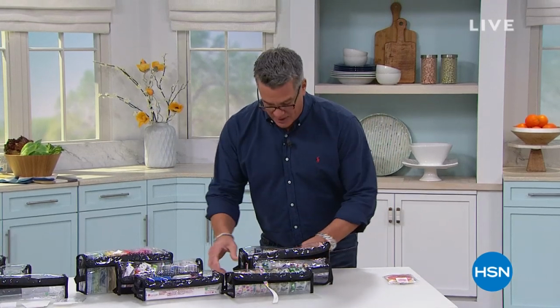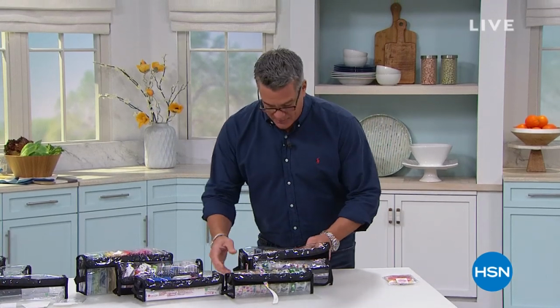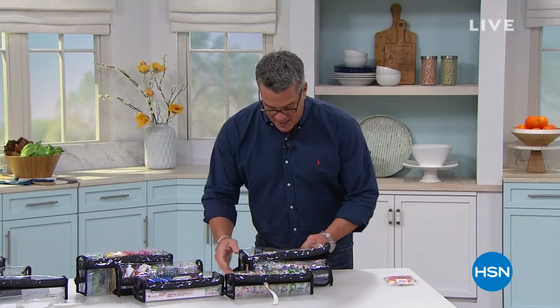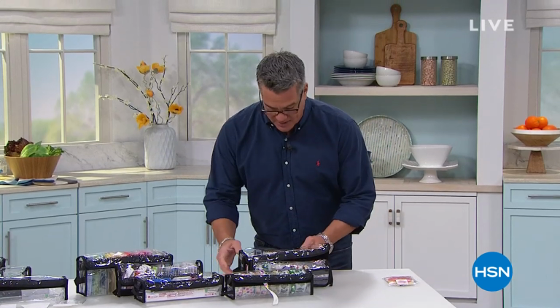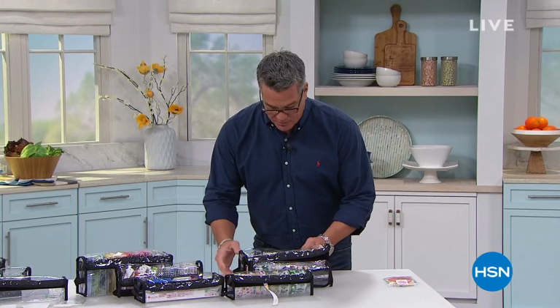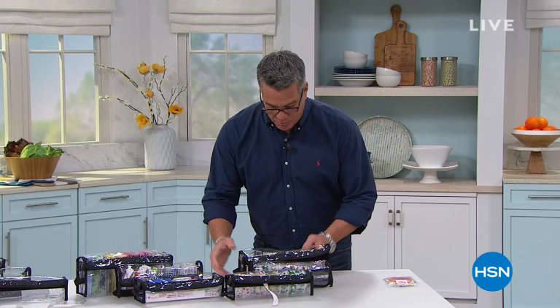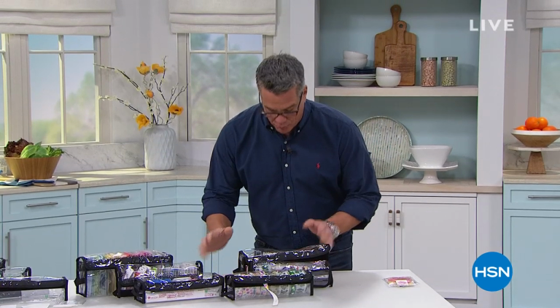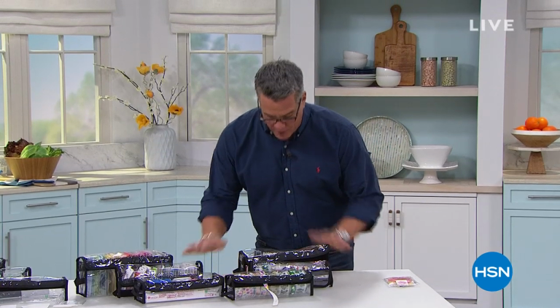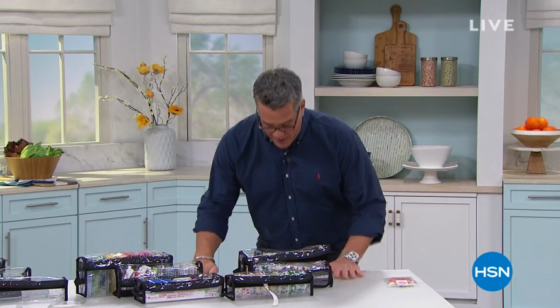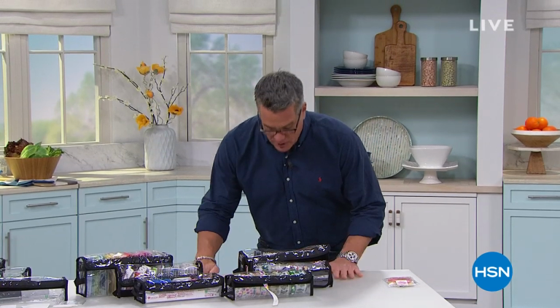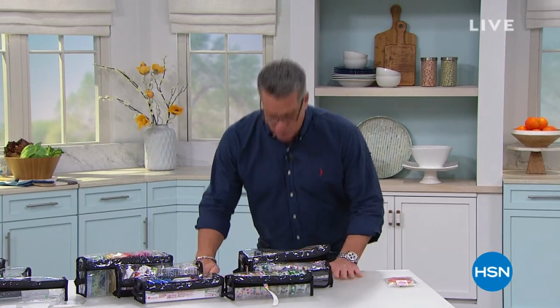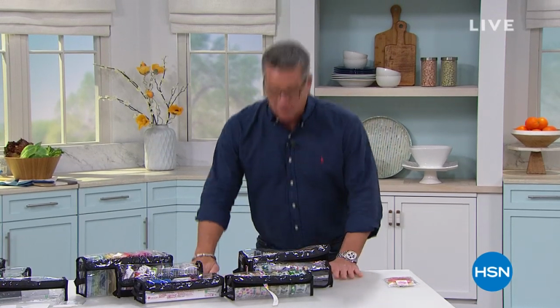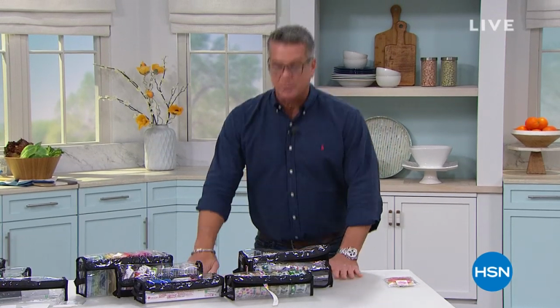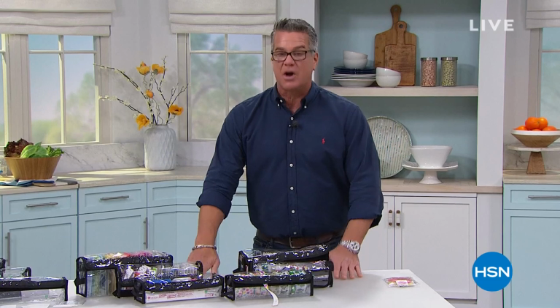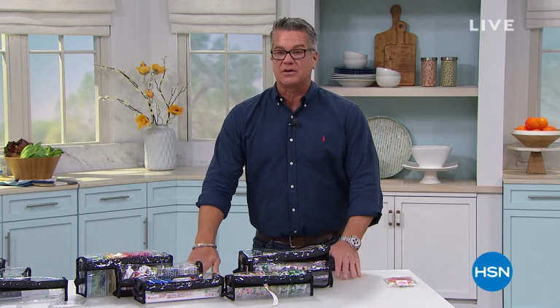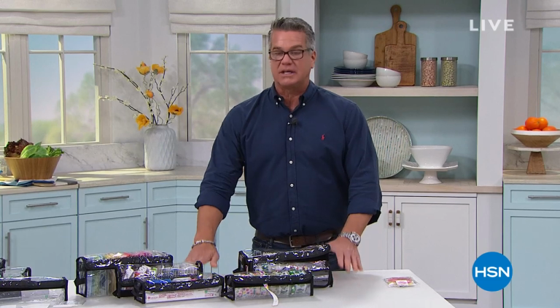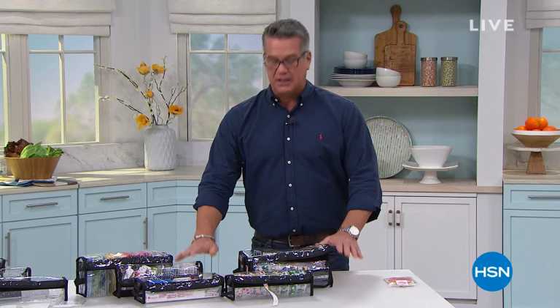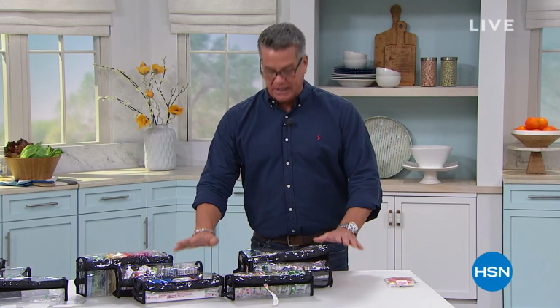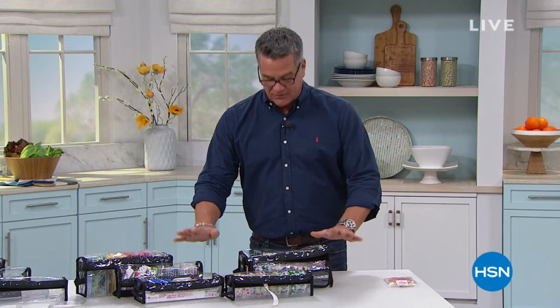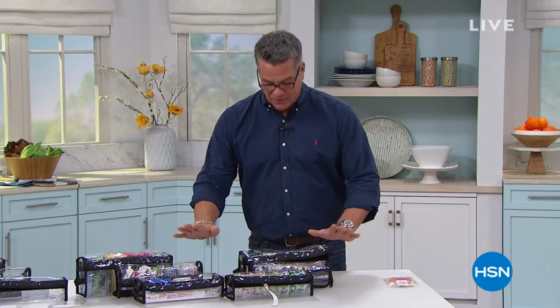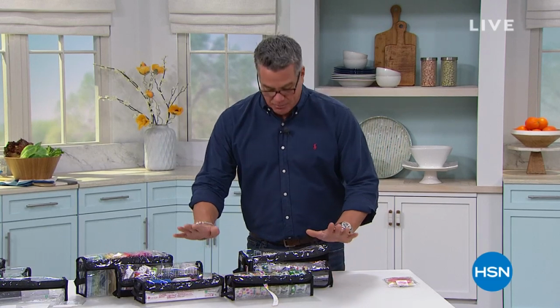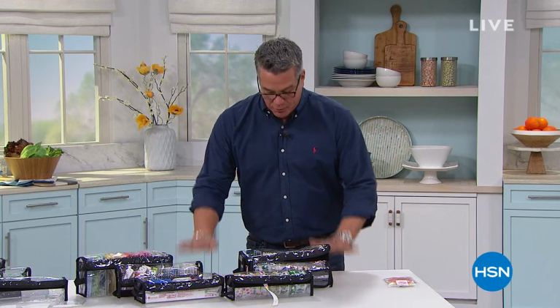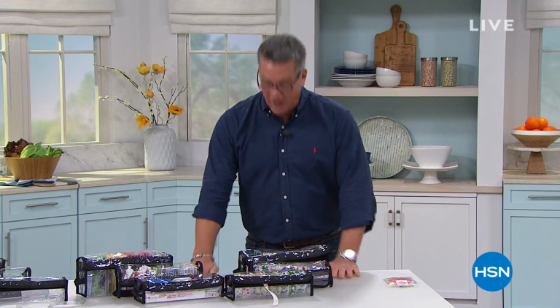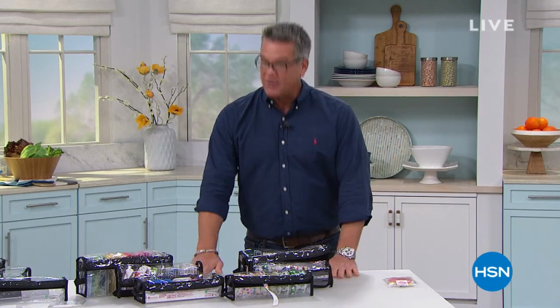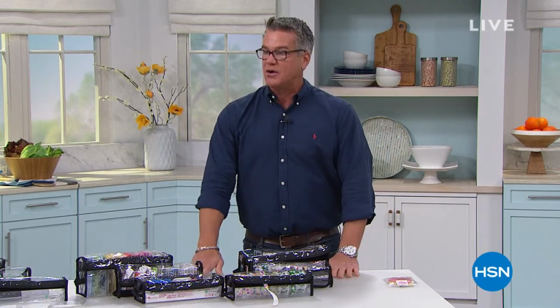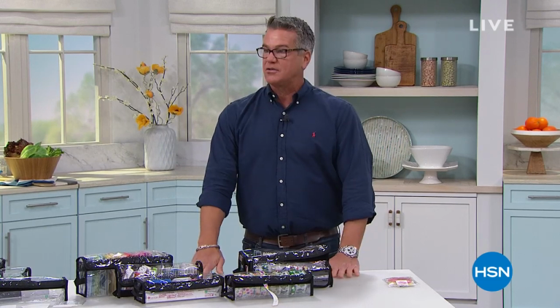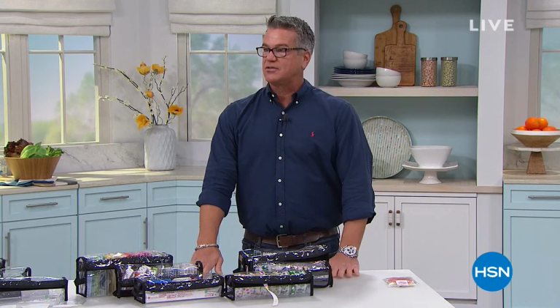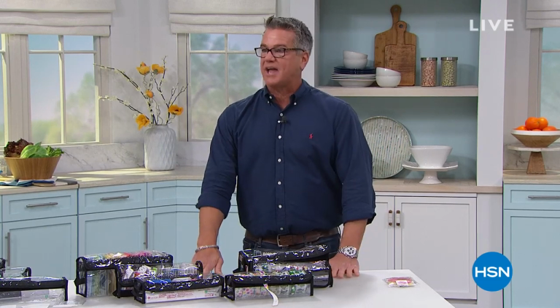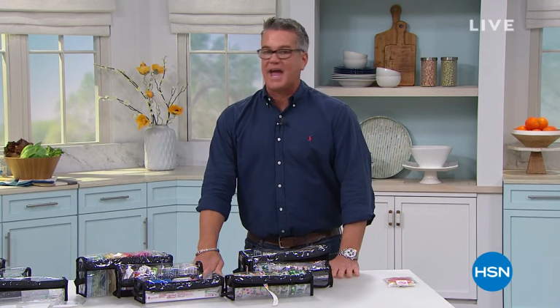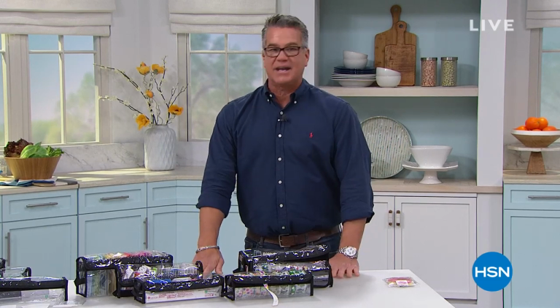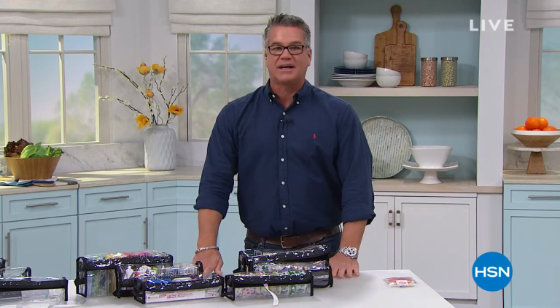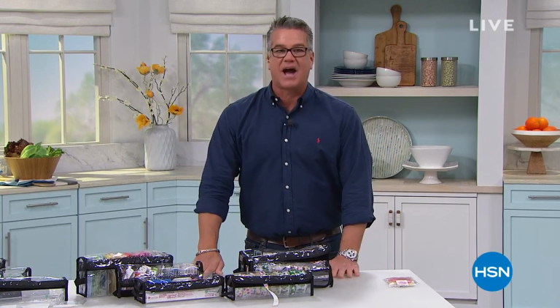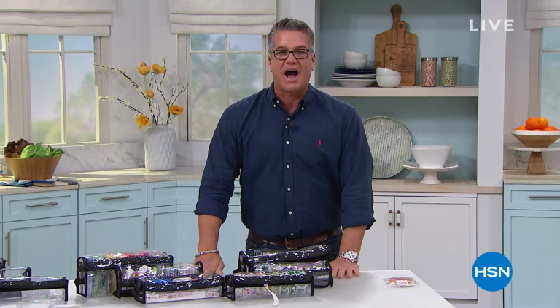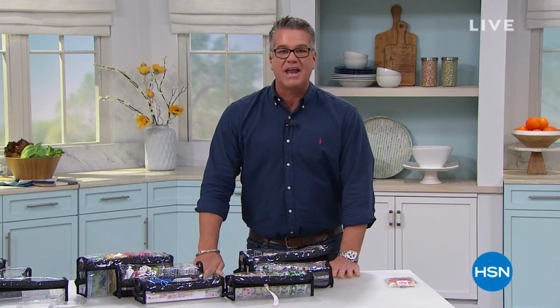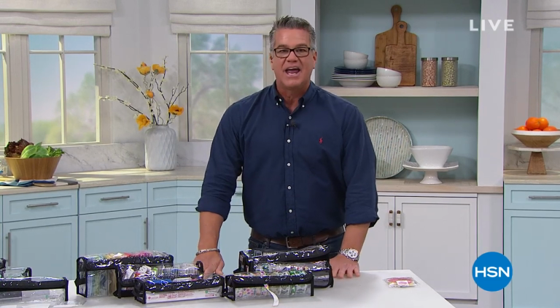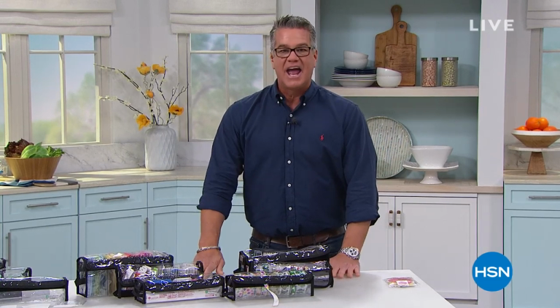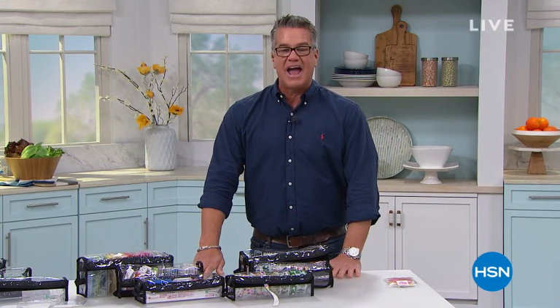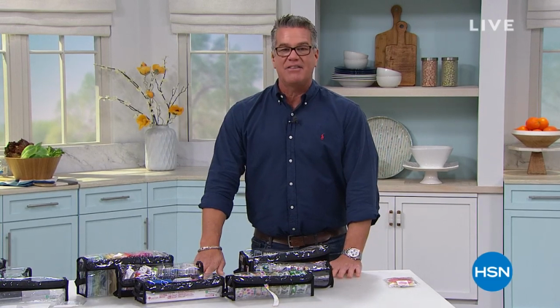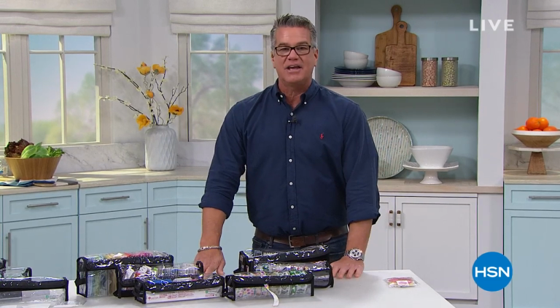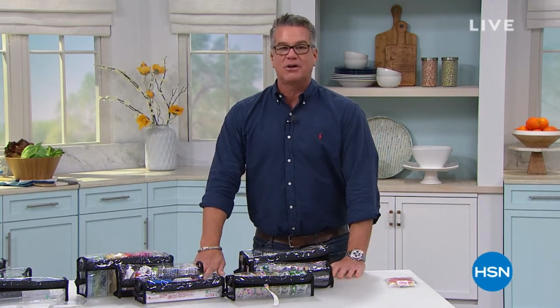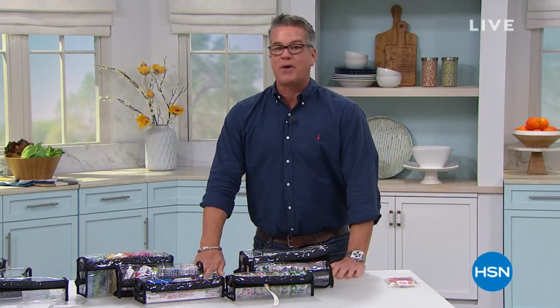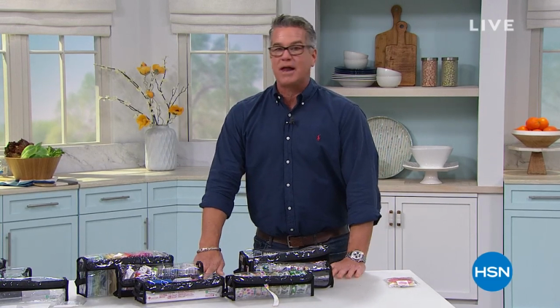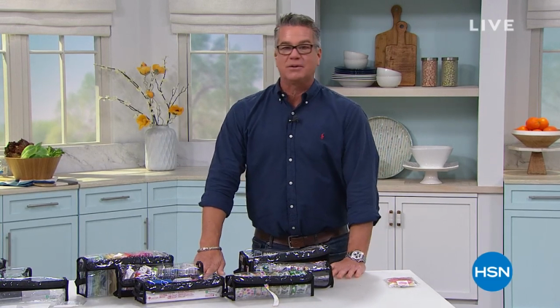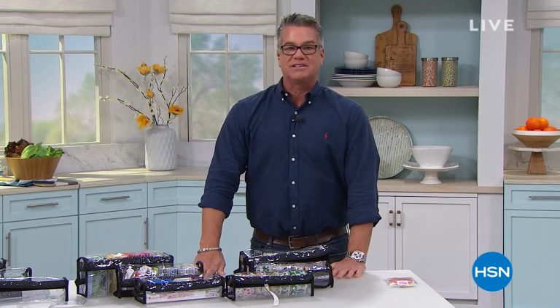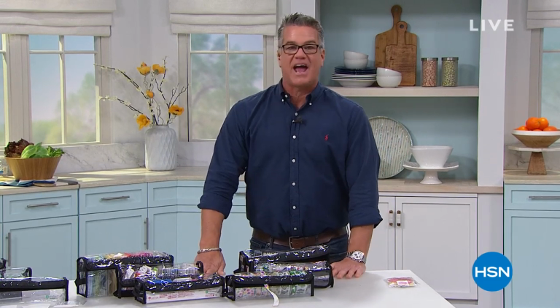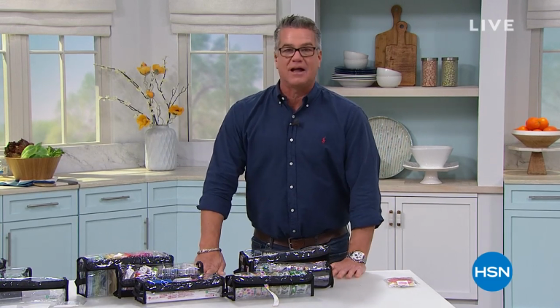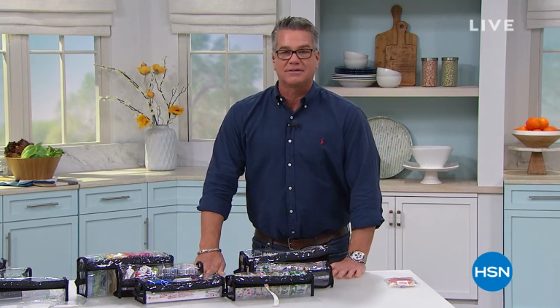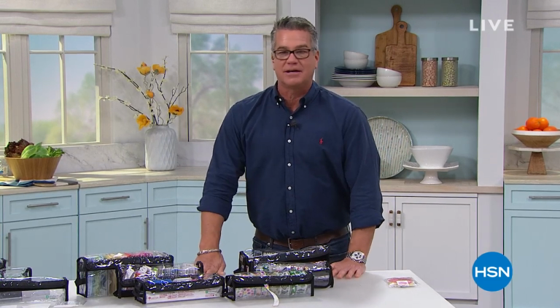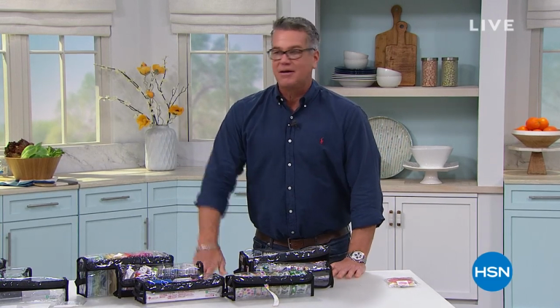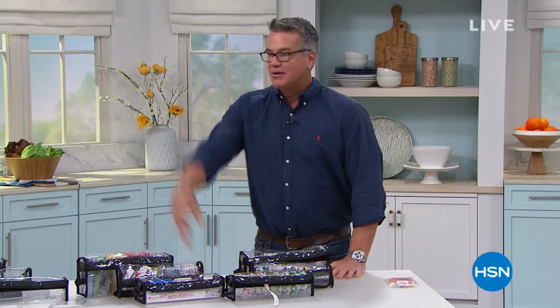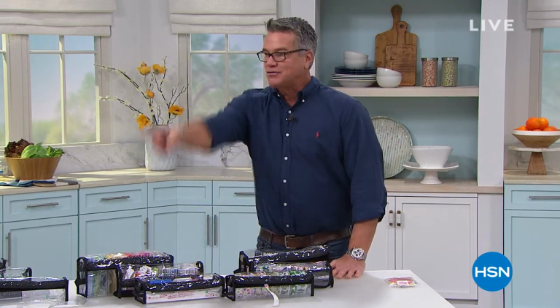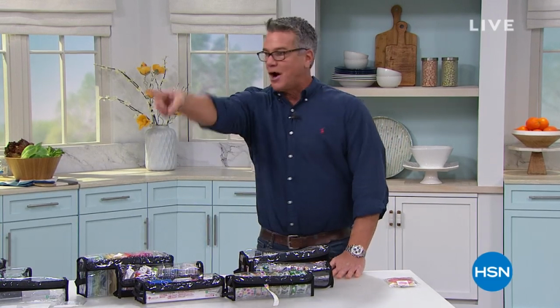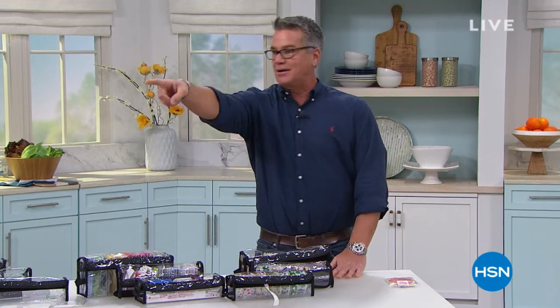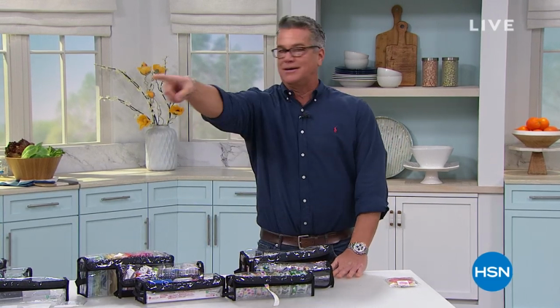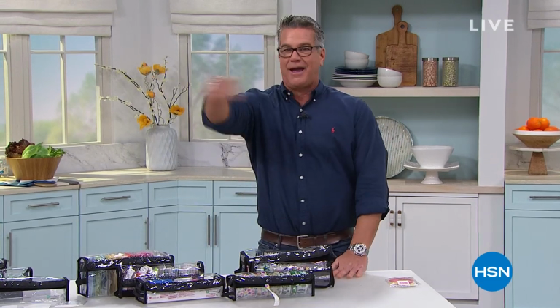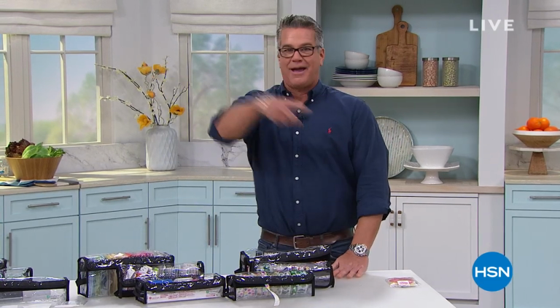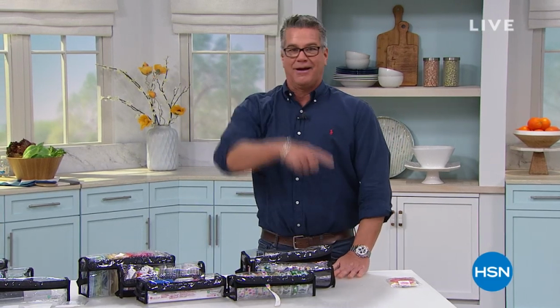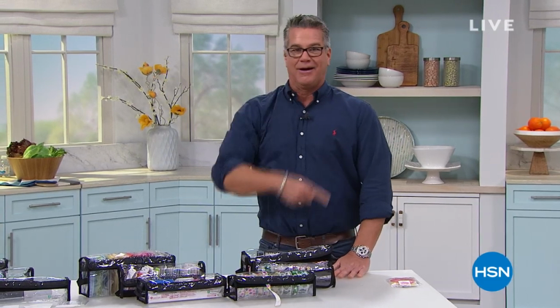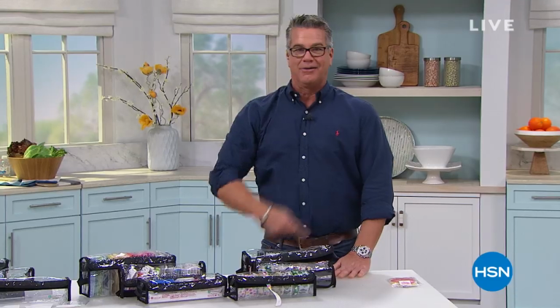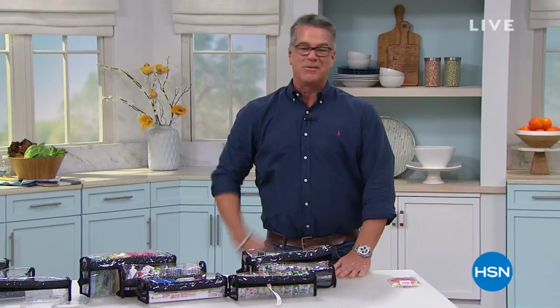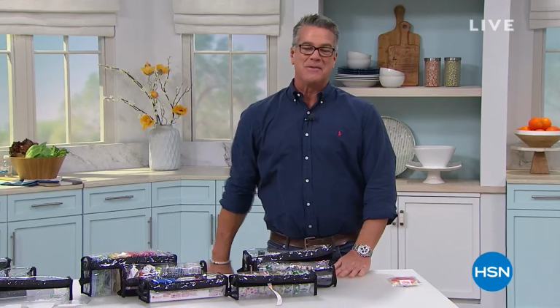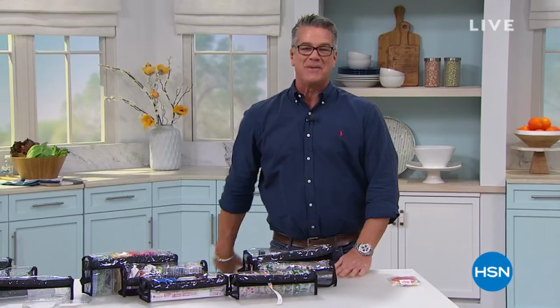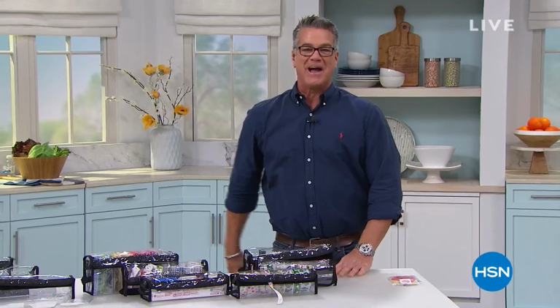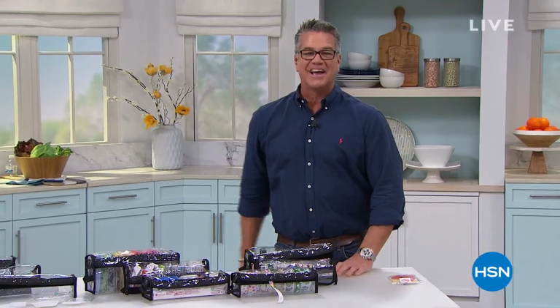Coming up next, brand new smart deal — it's the Brother Scan and Cut and the incredibly talented Darlene Cahill. We'll be right back.